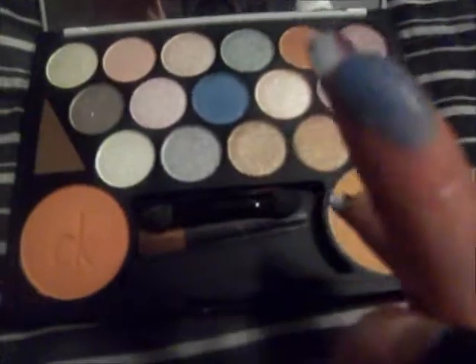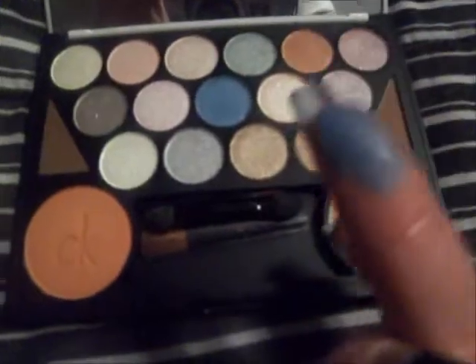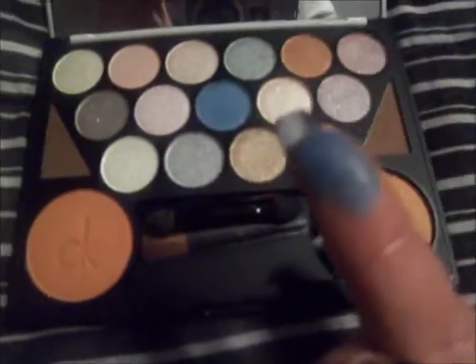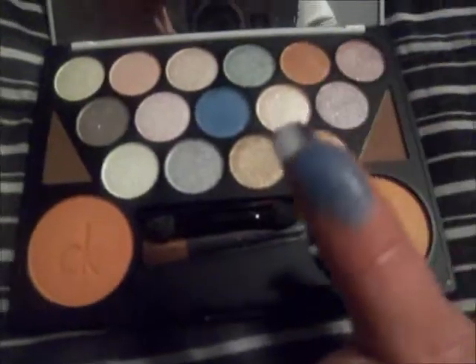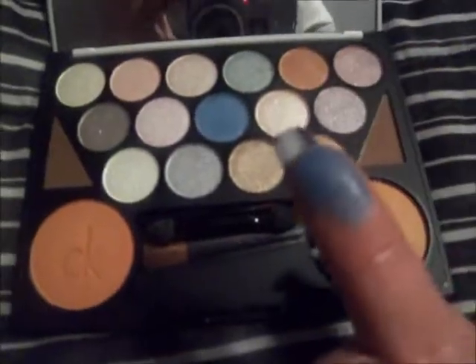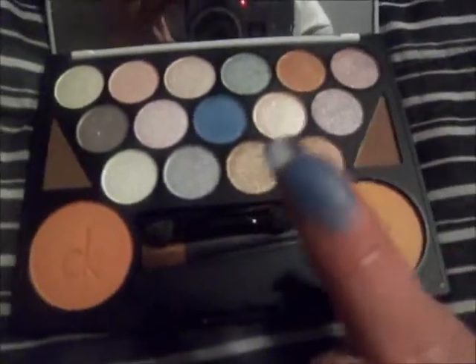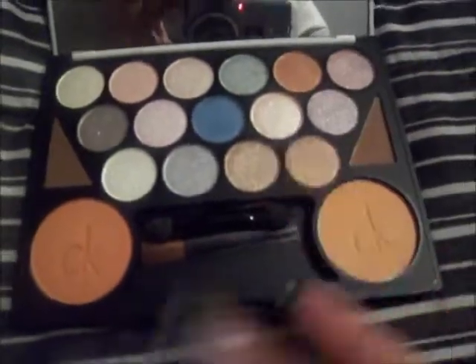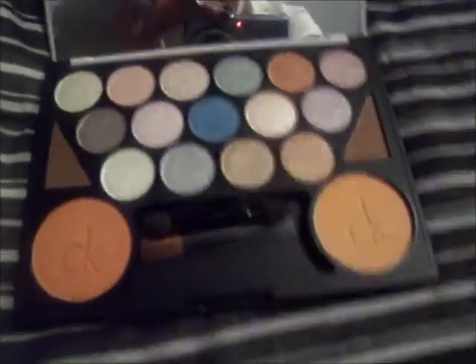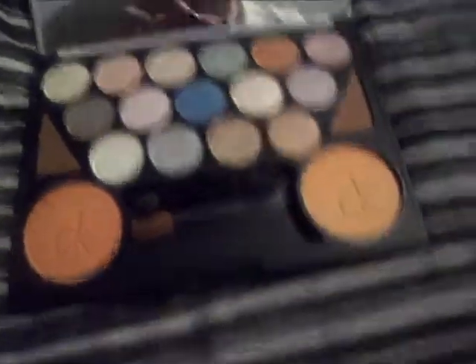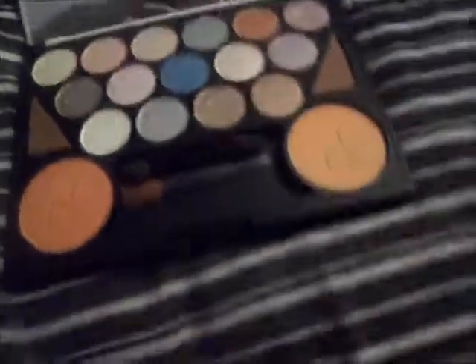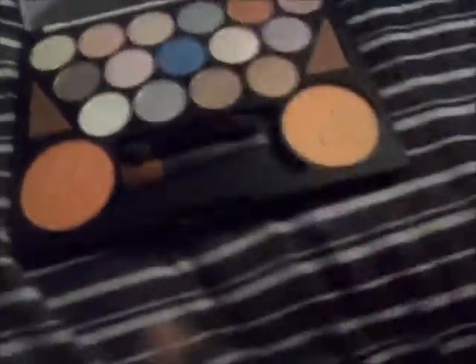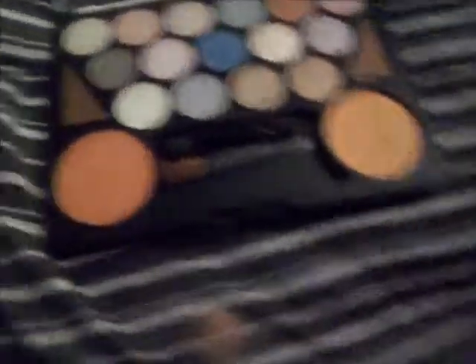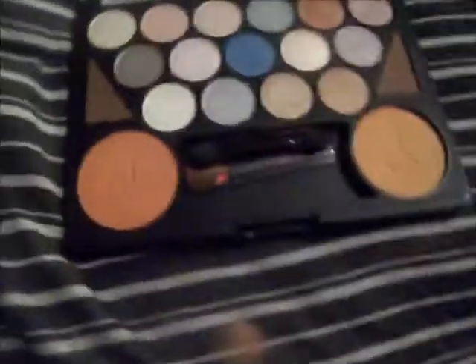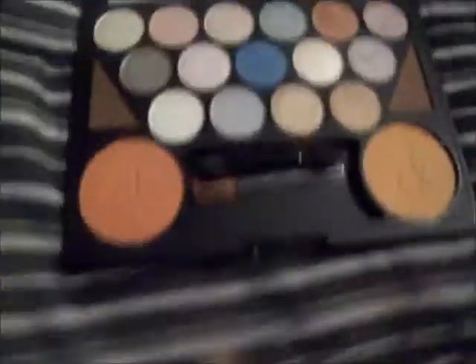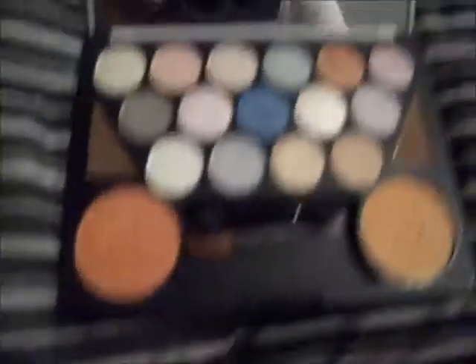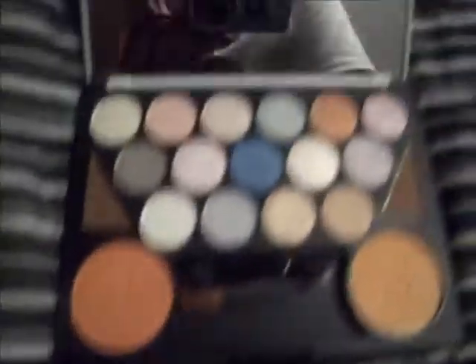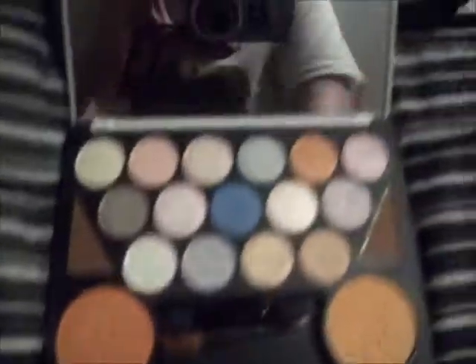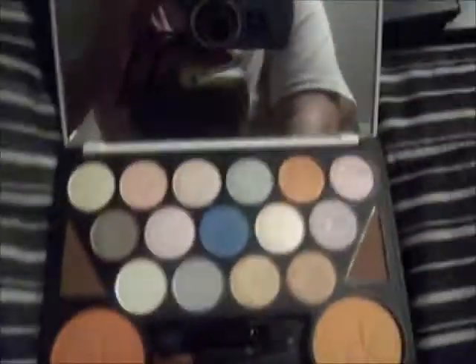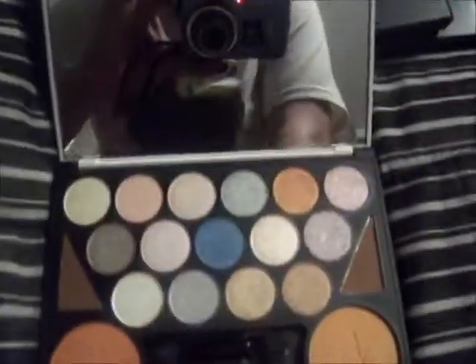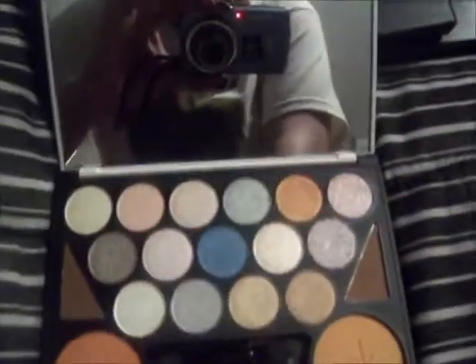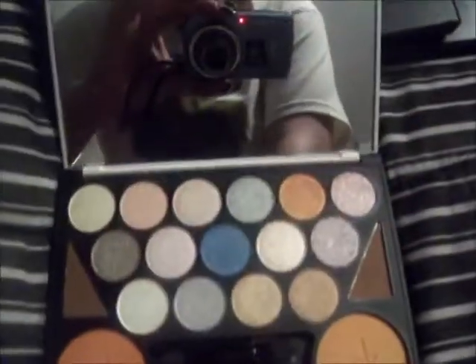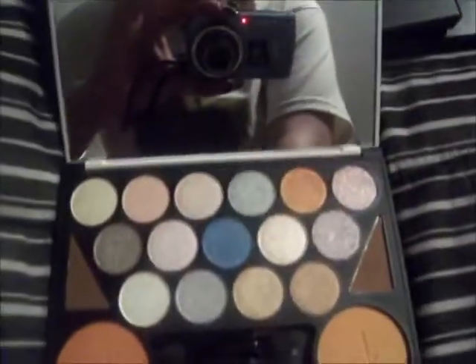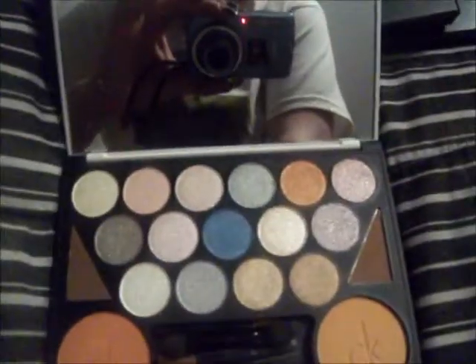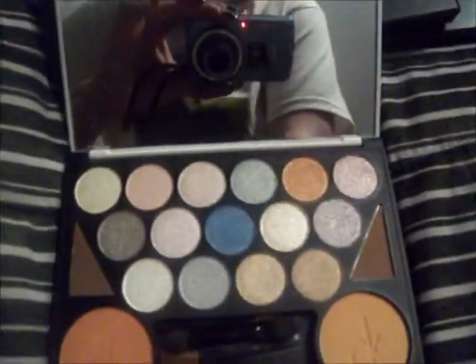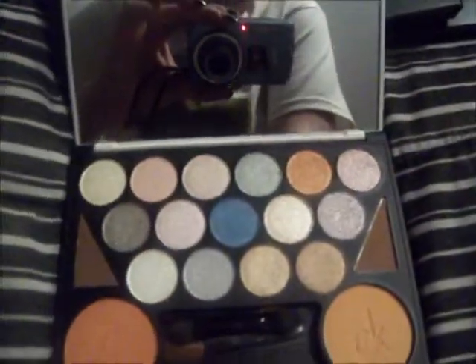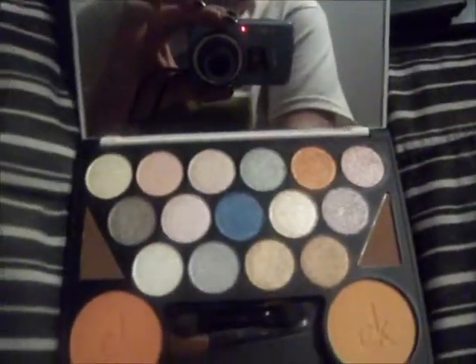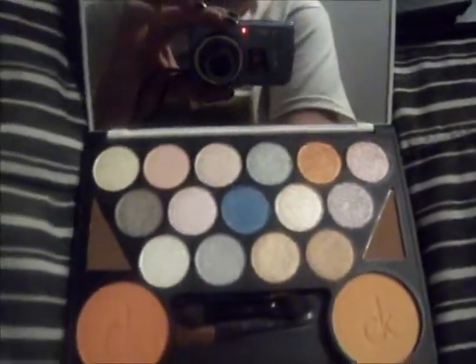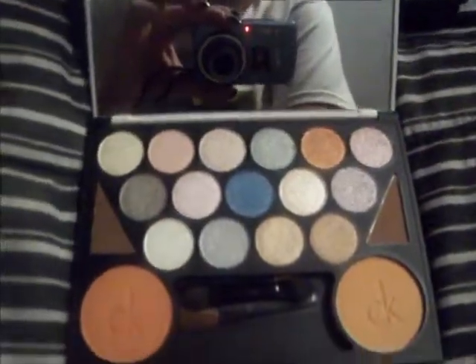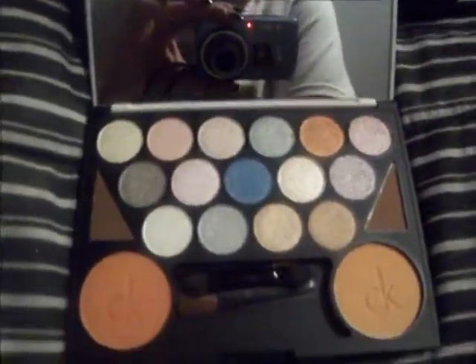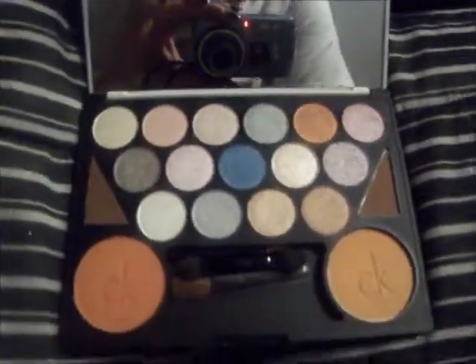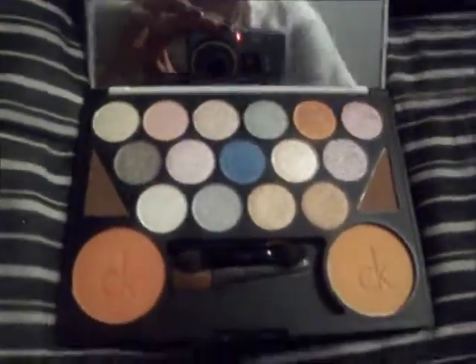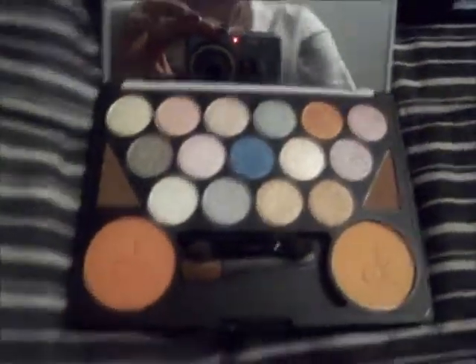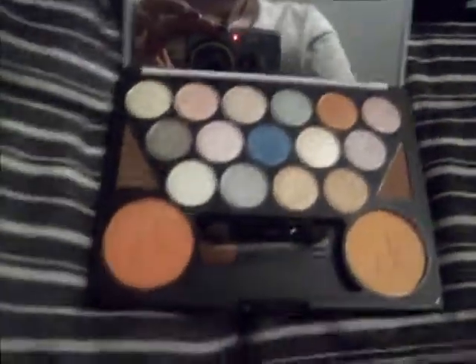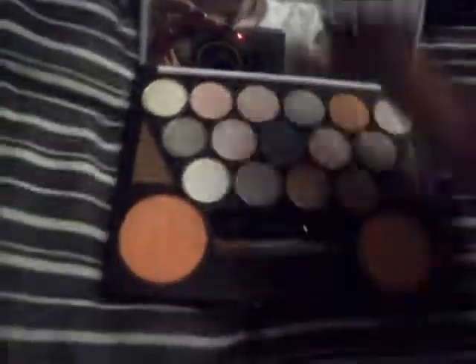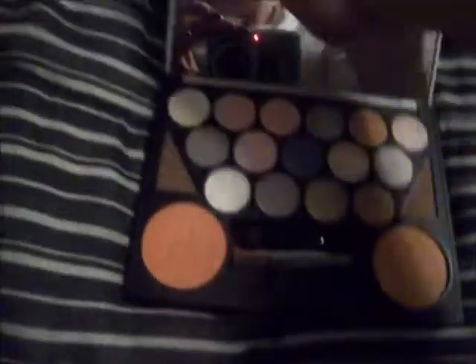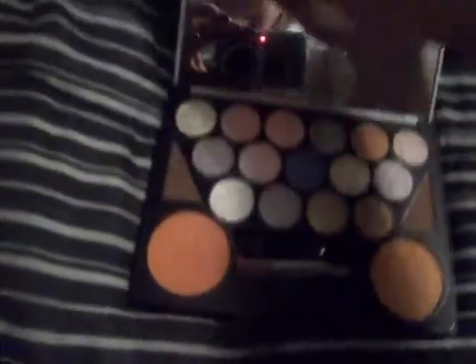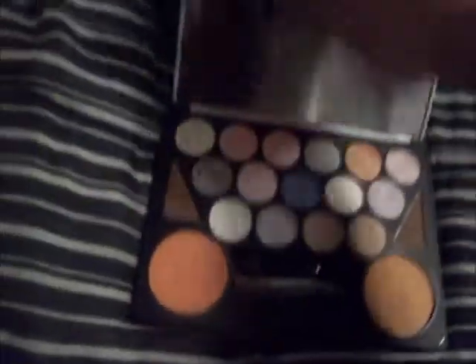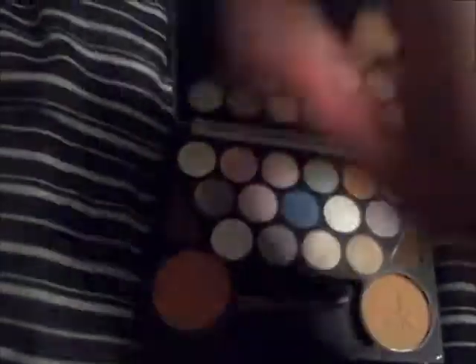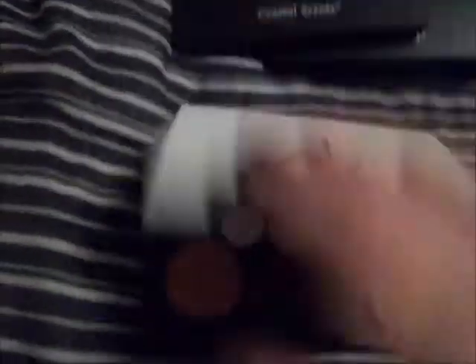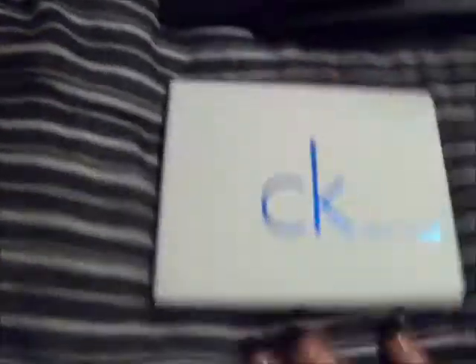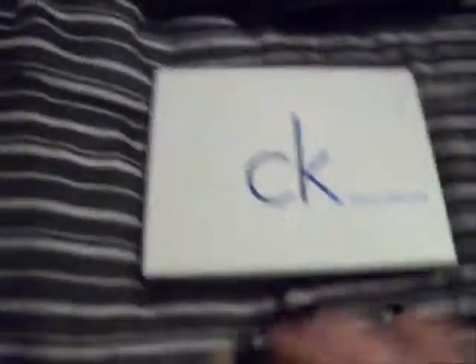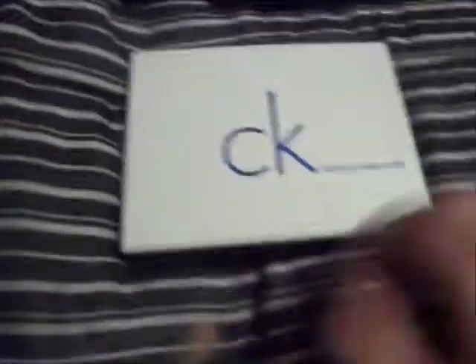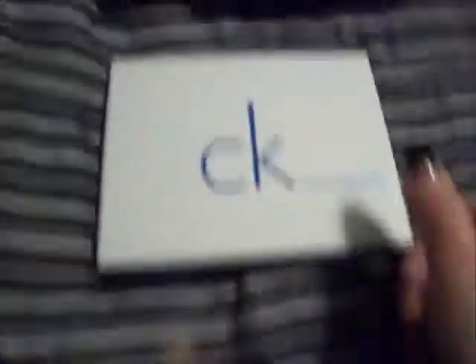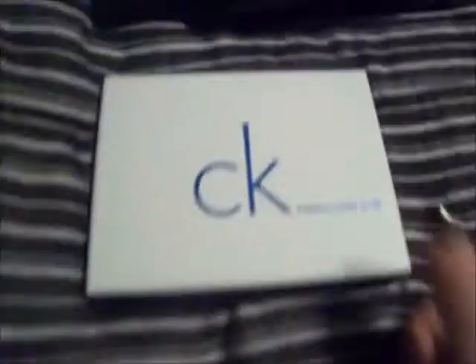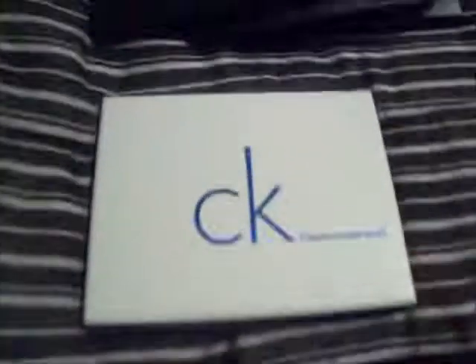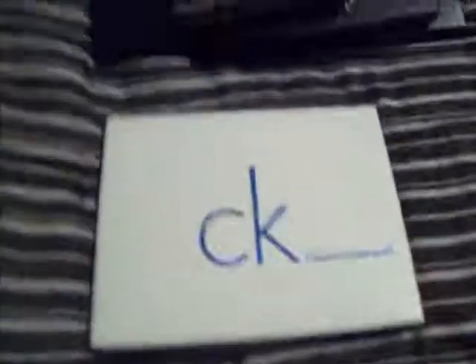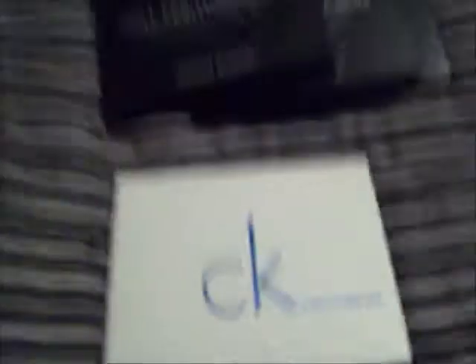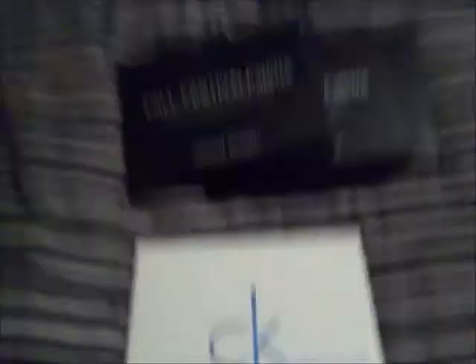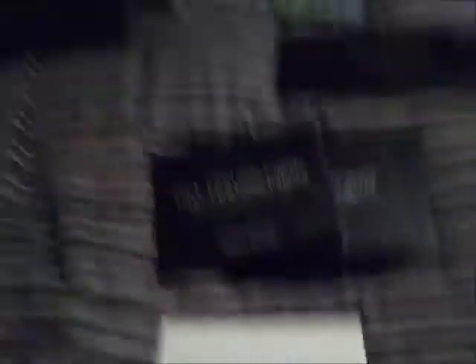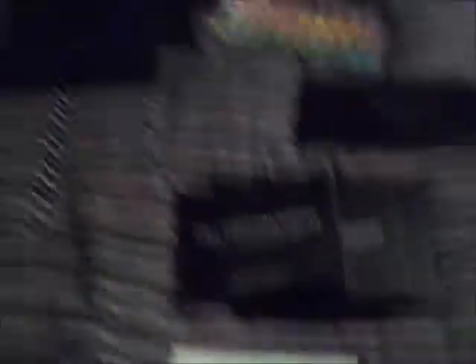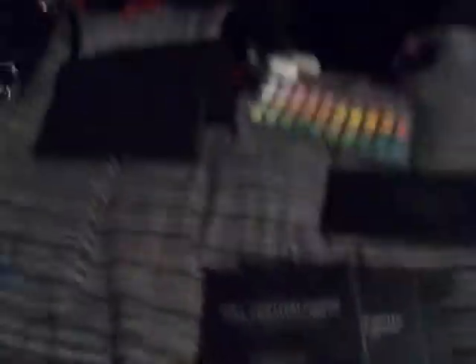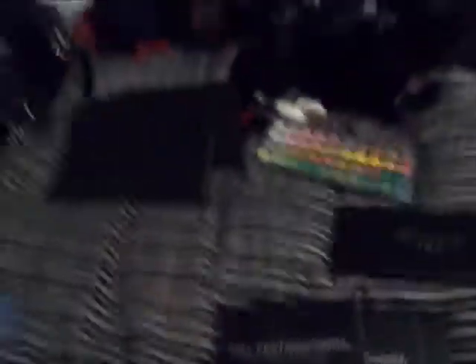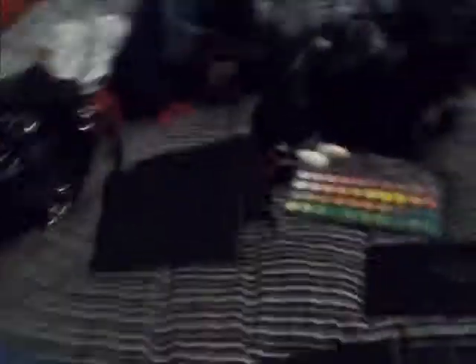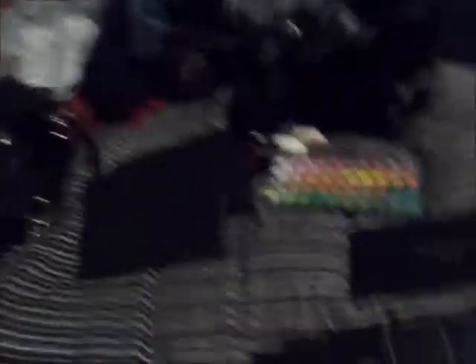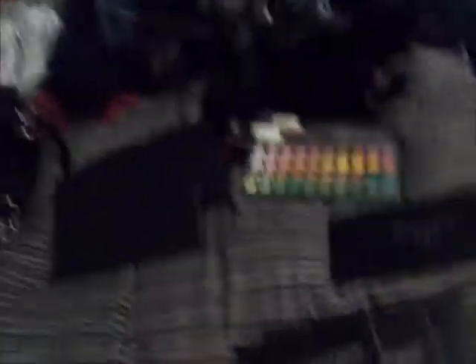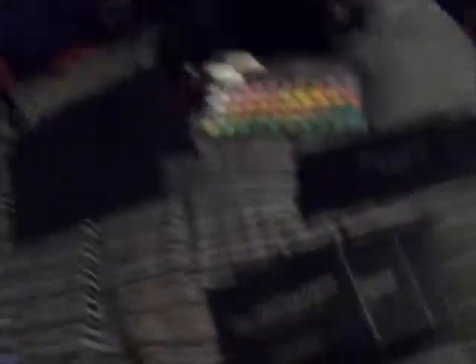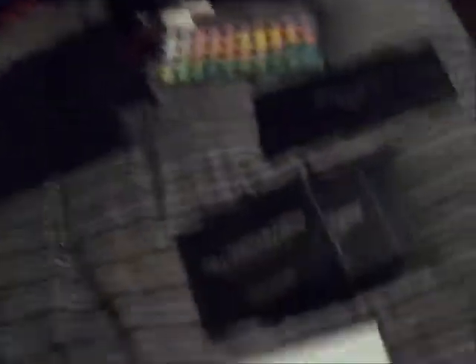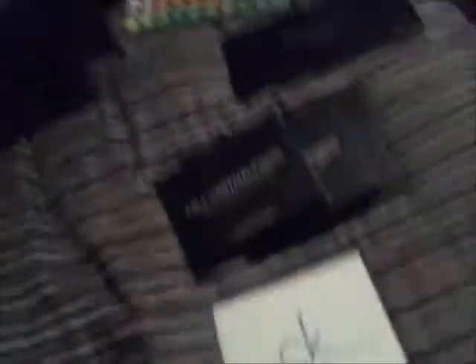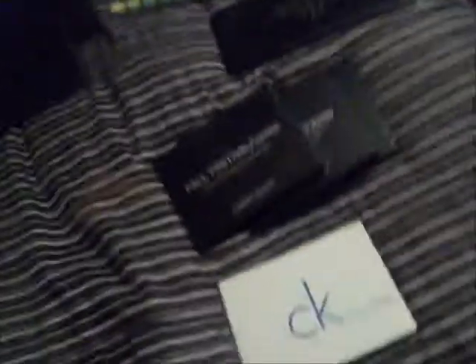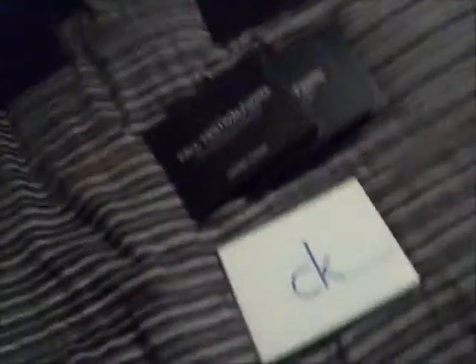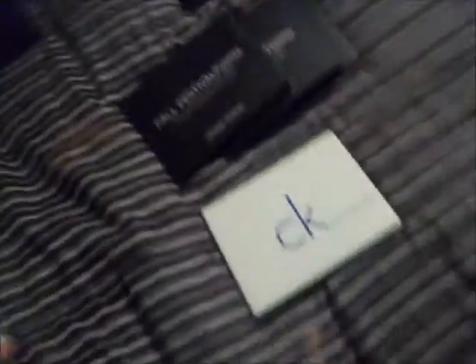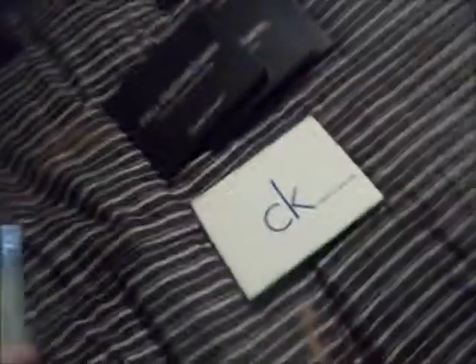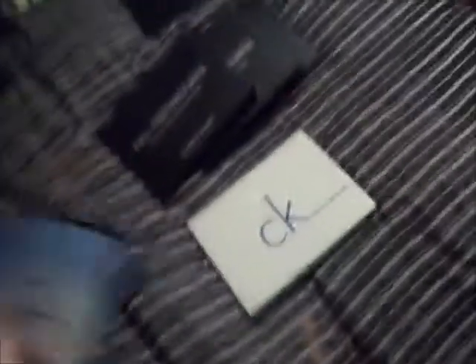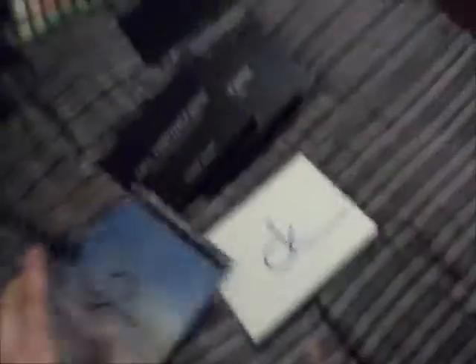Let's see what that blue does. Look at that — pretty! So those are my CK1 palettes. I only have one.